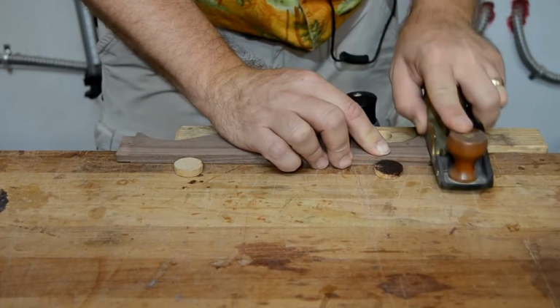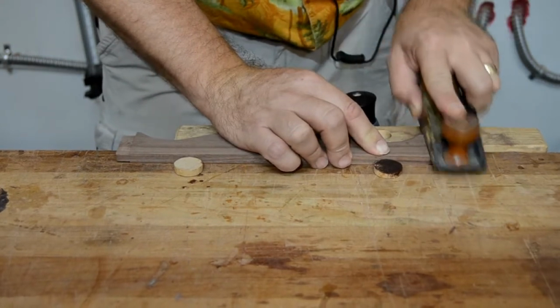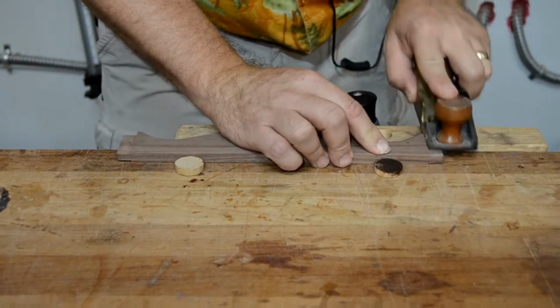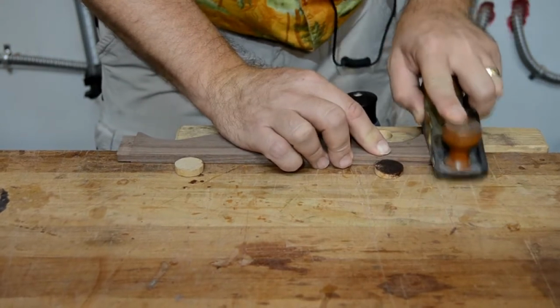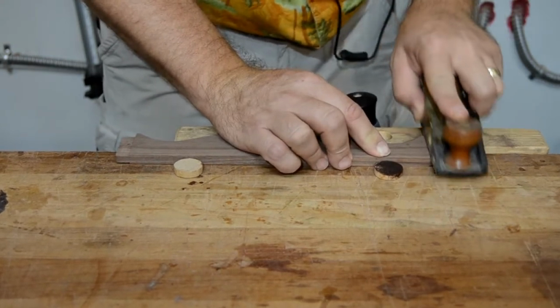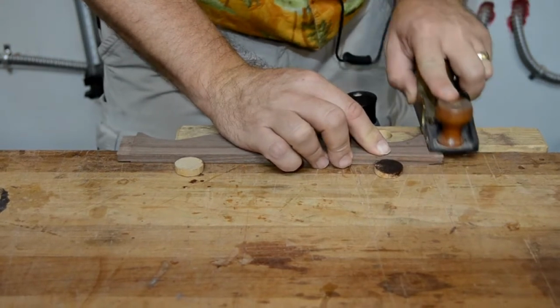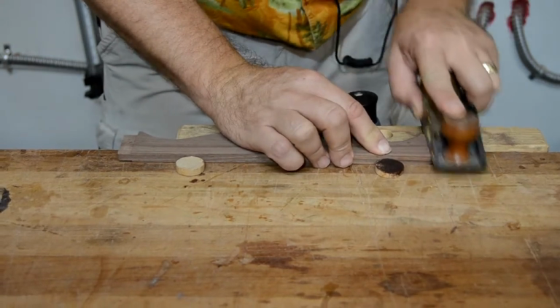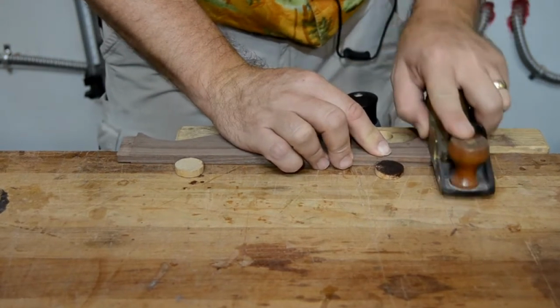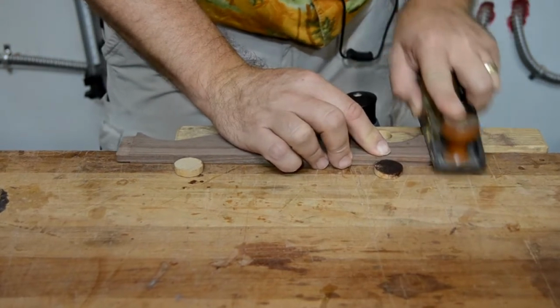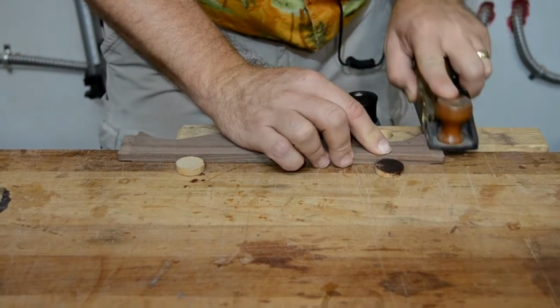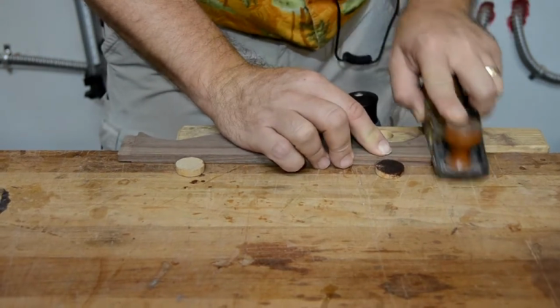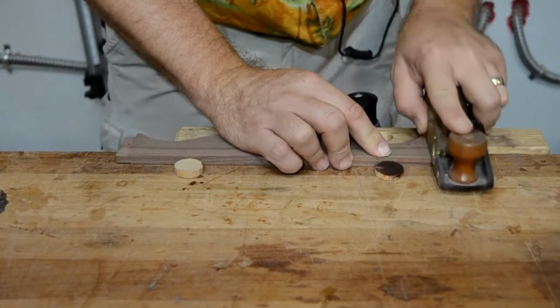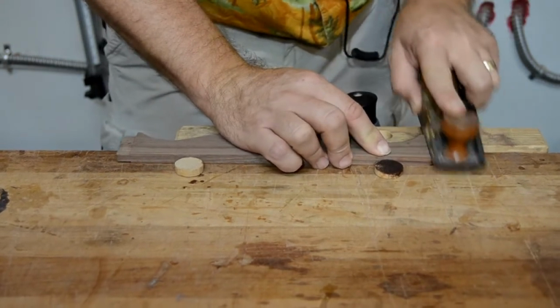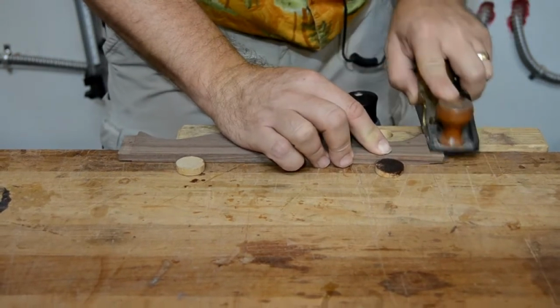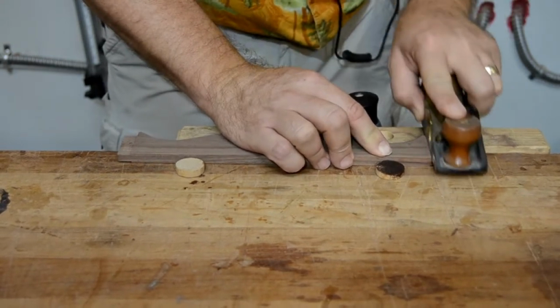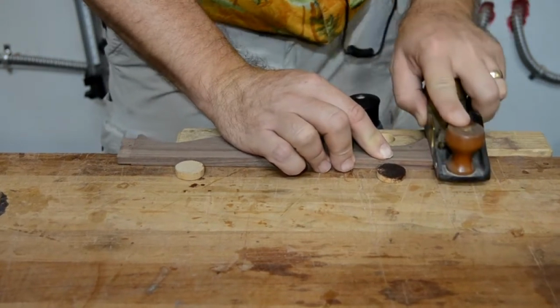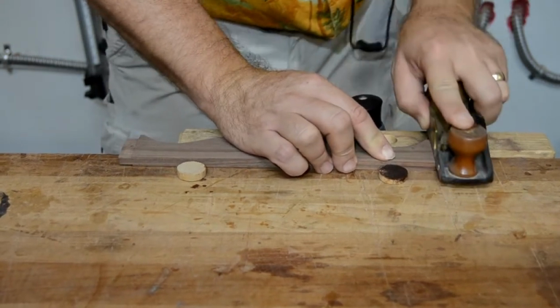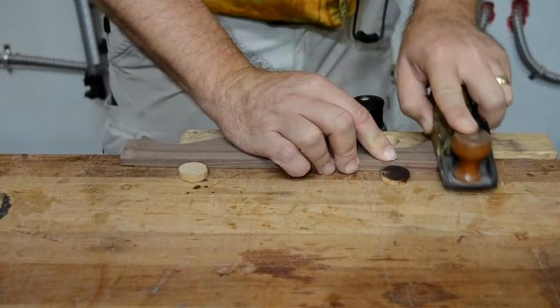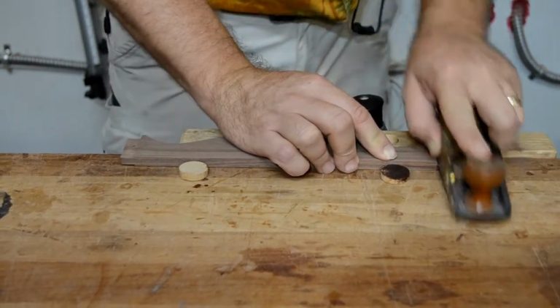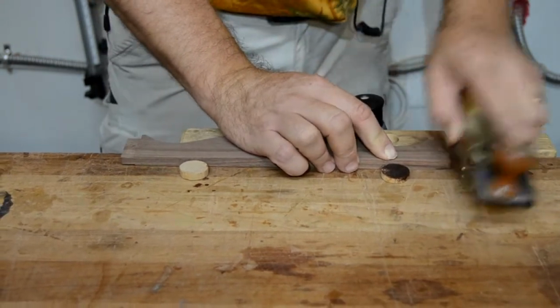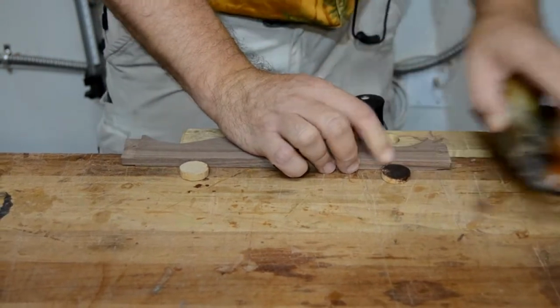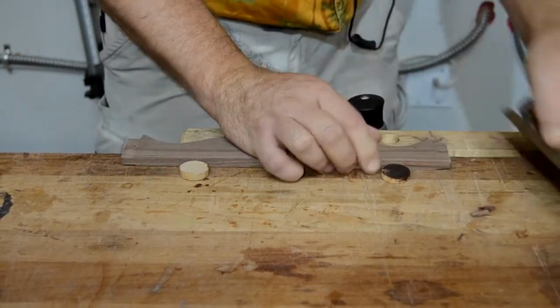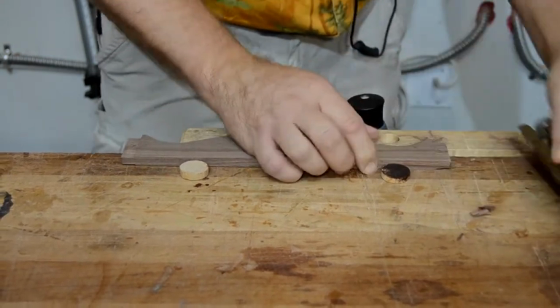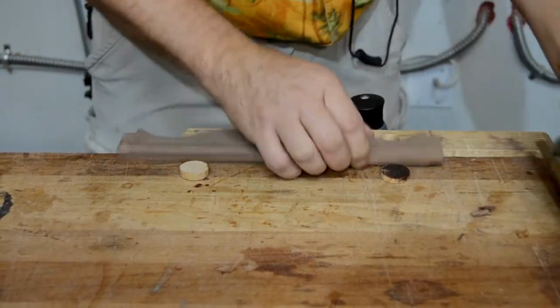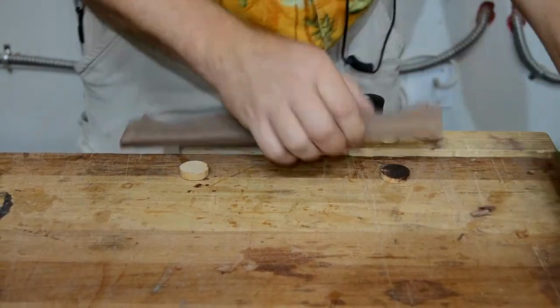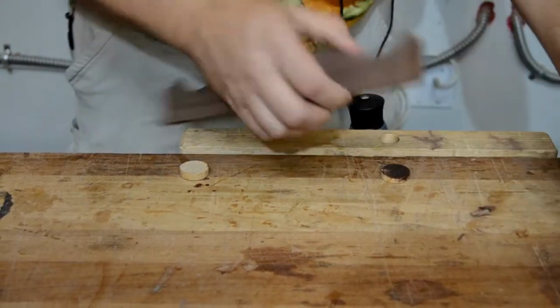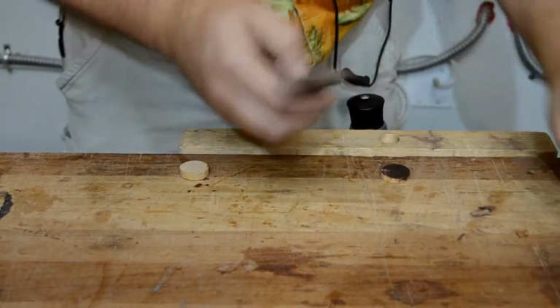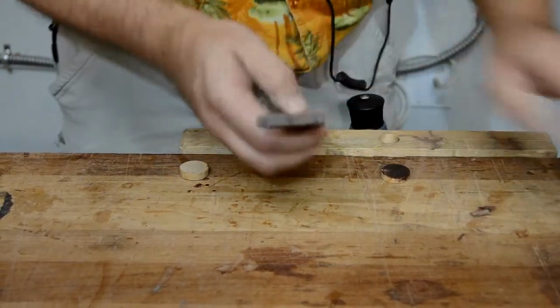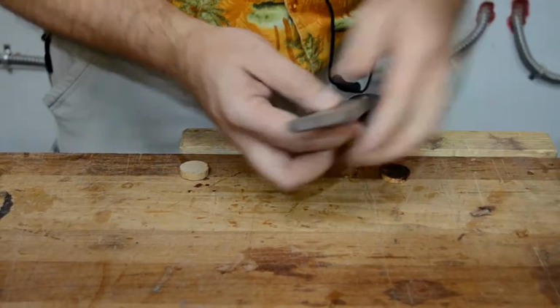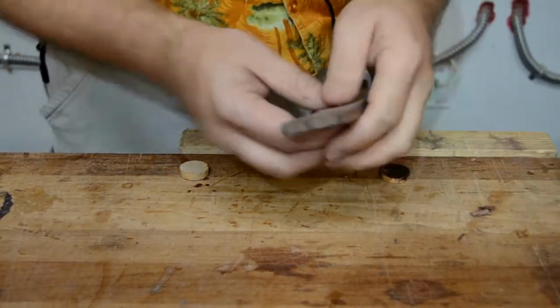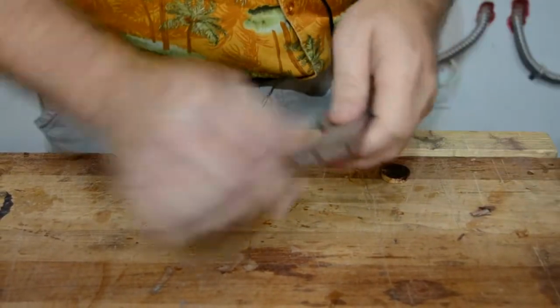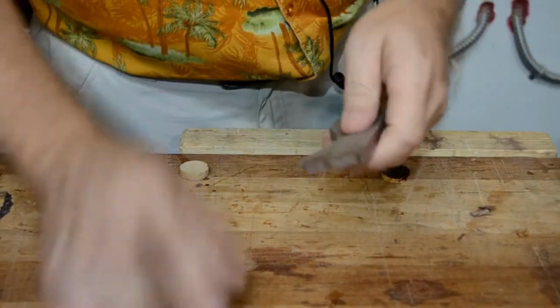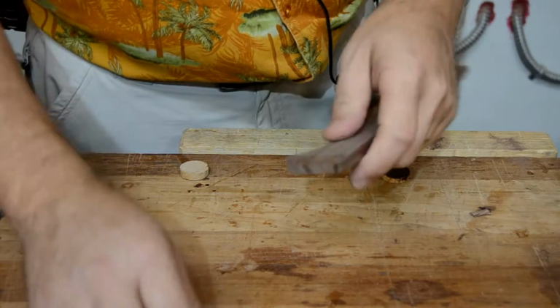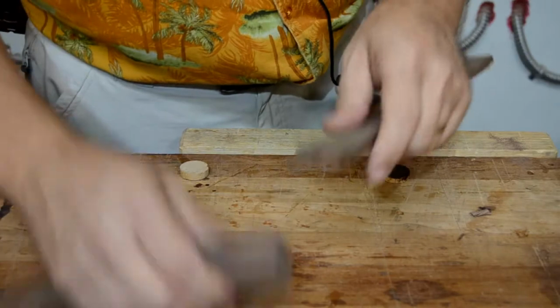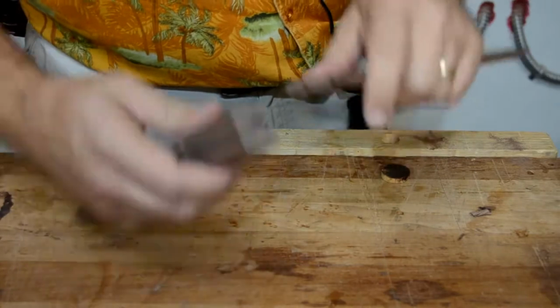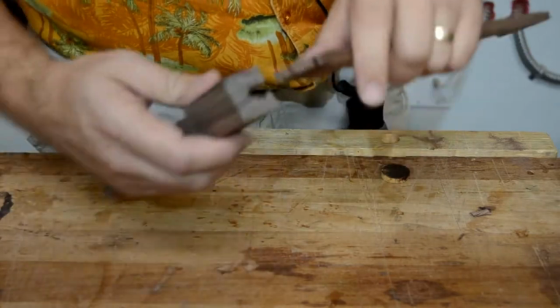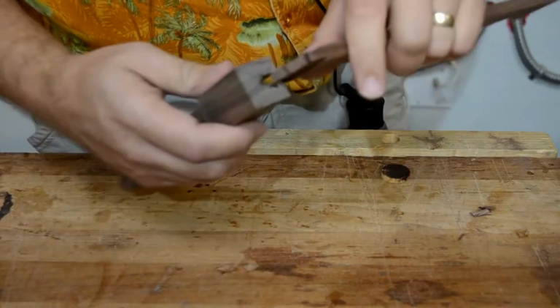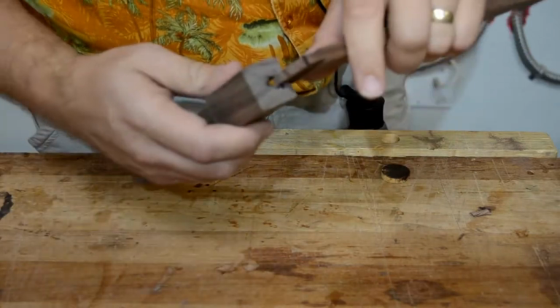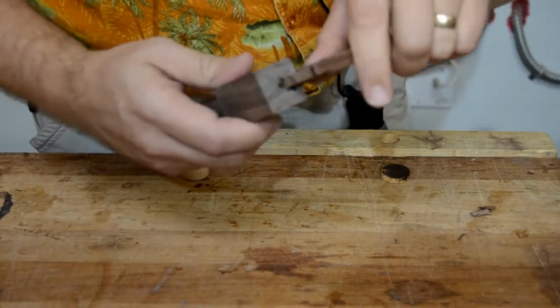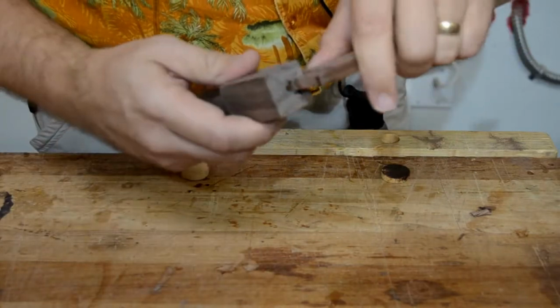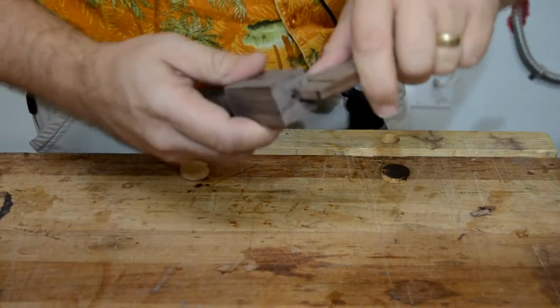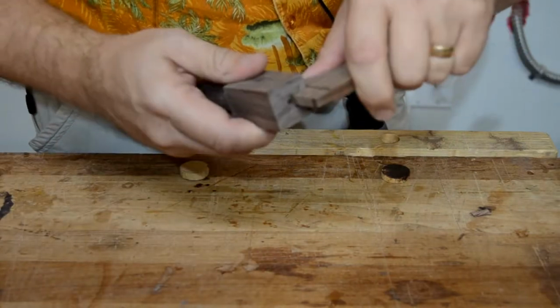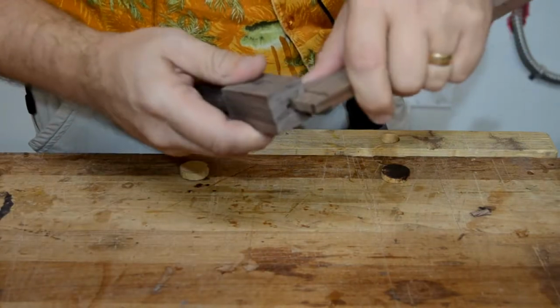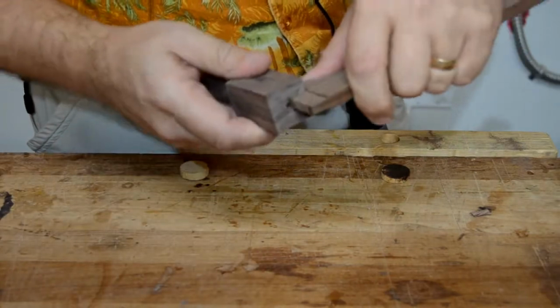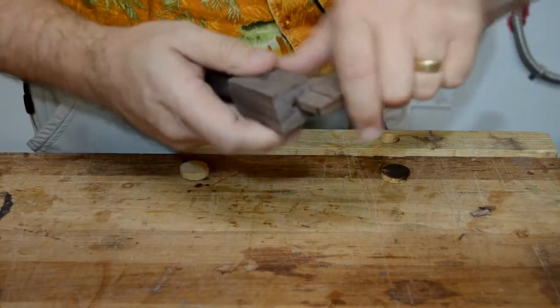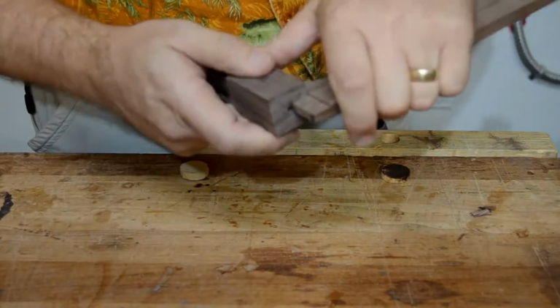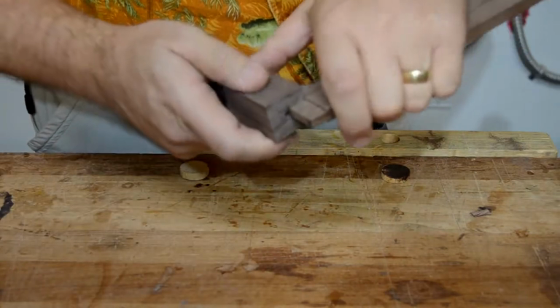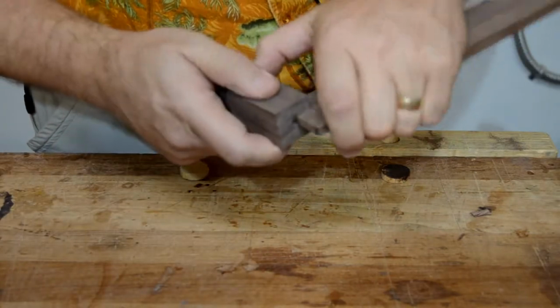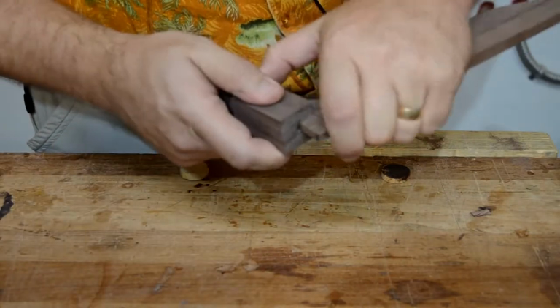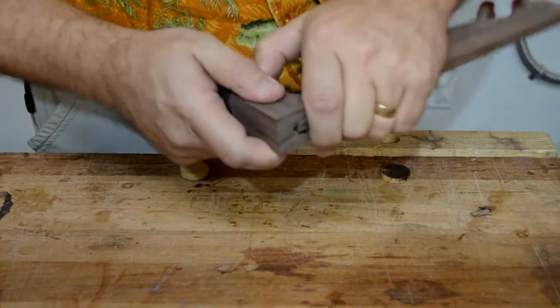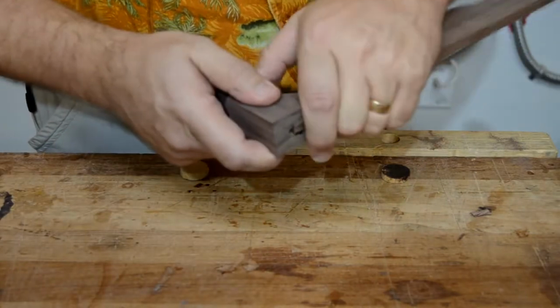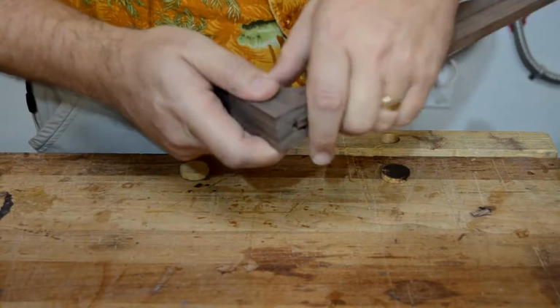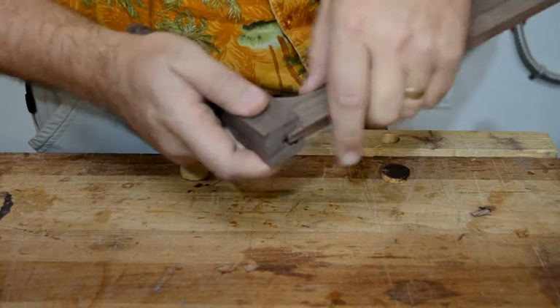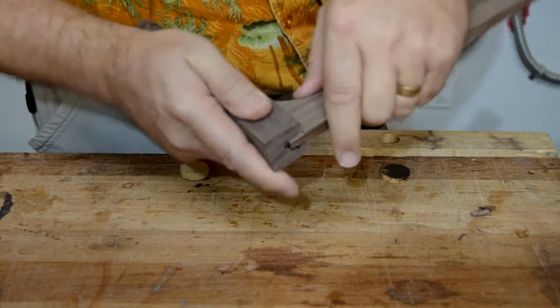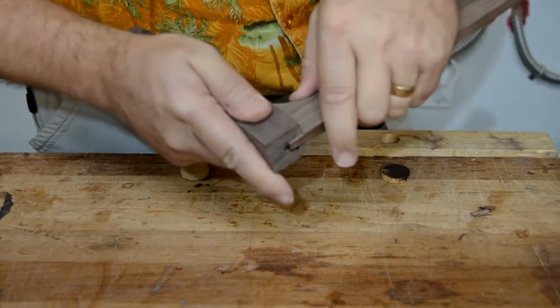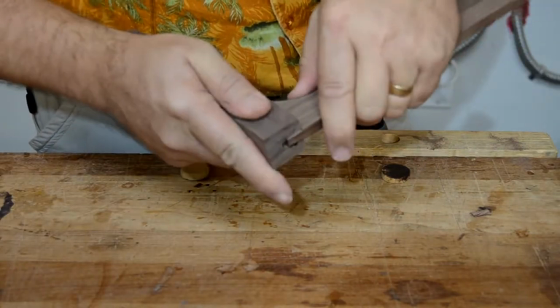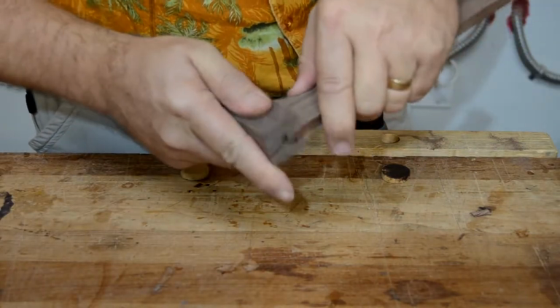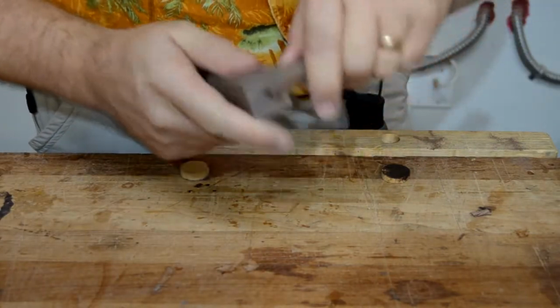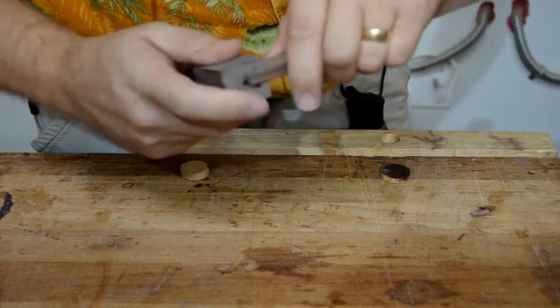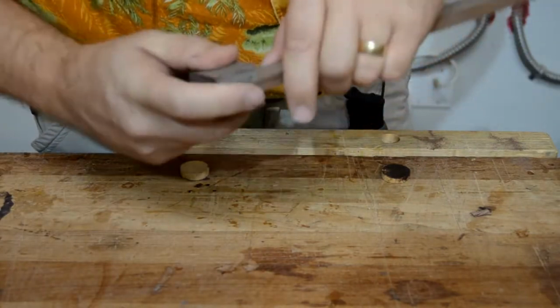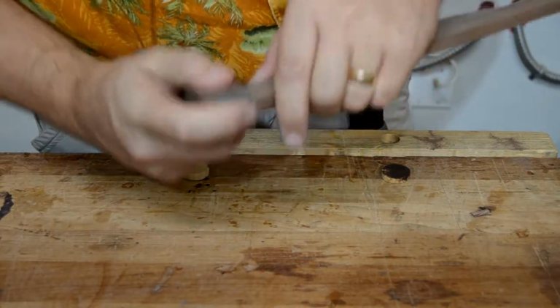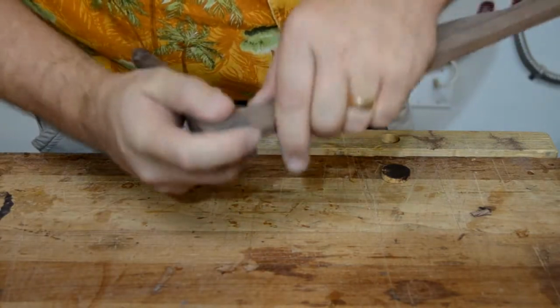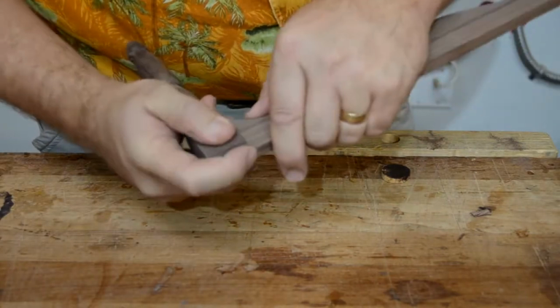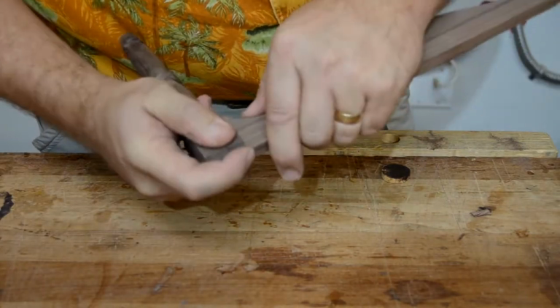Taking the time to hand-fit each connection like this really pays off in tight-fitting joints that don't come apart.